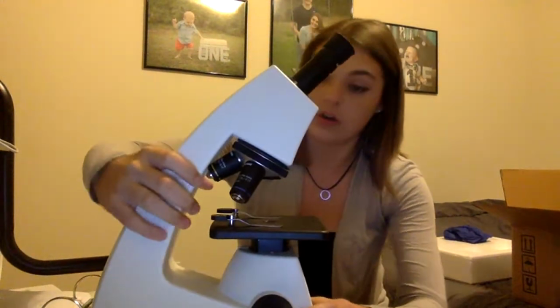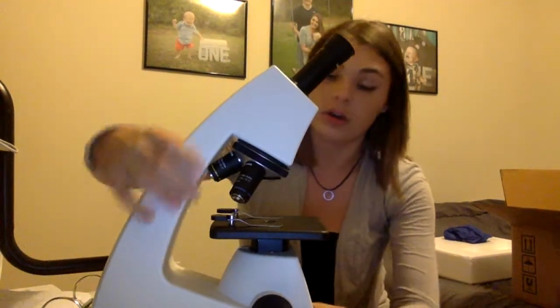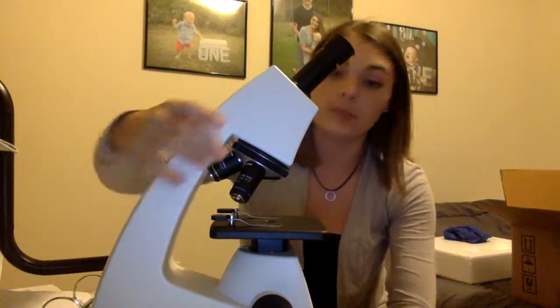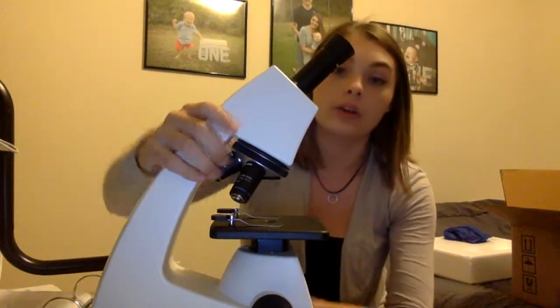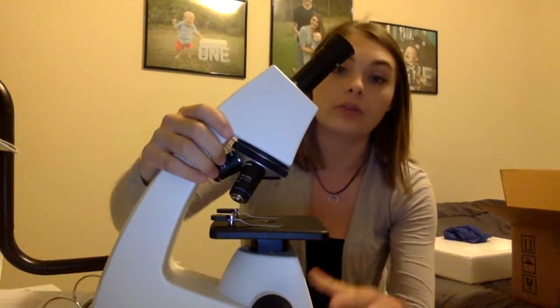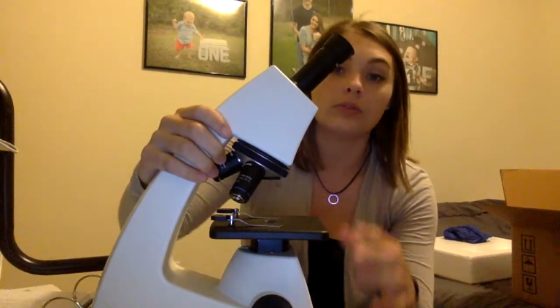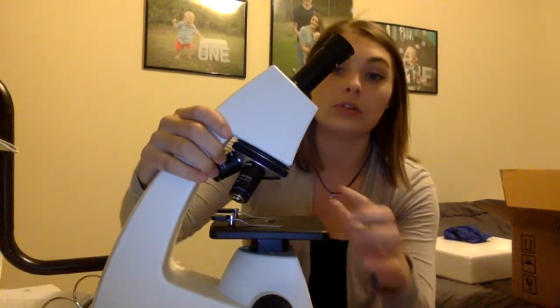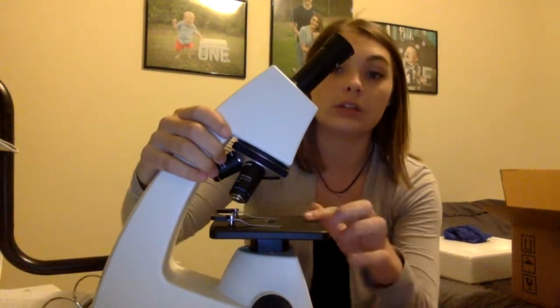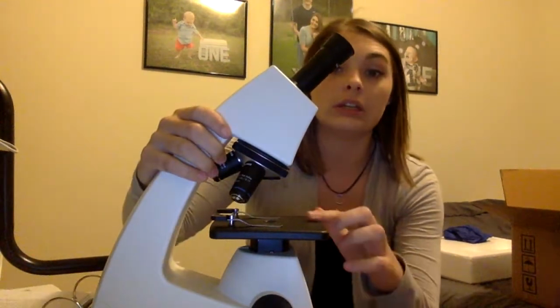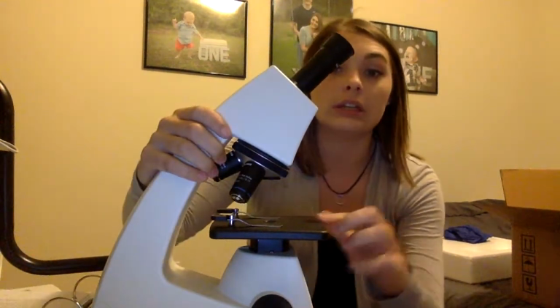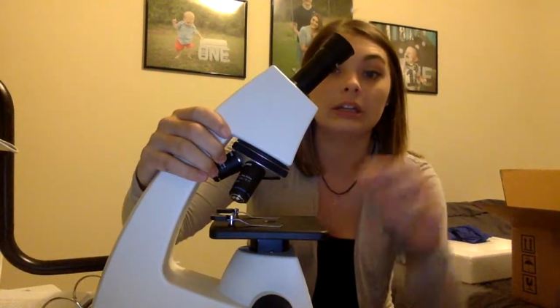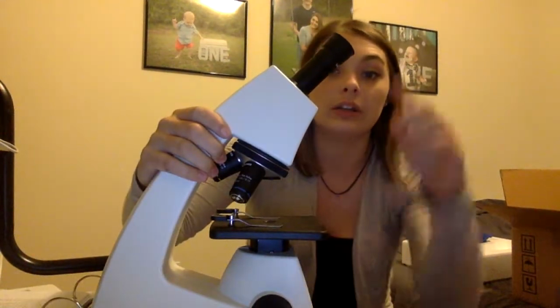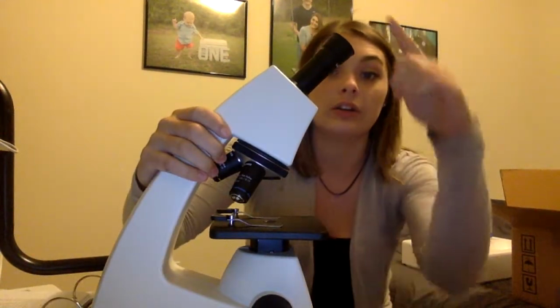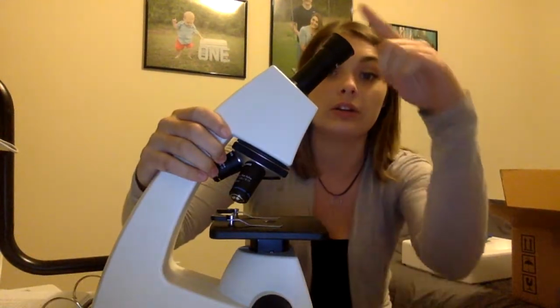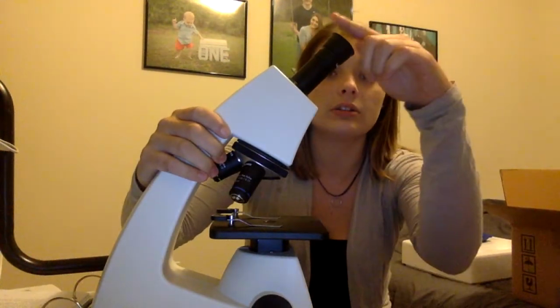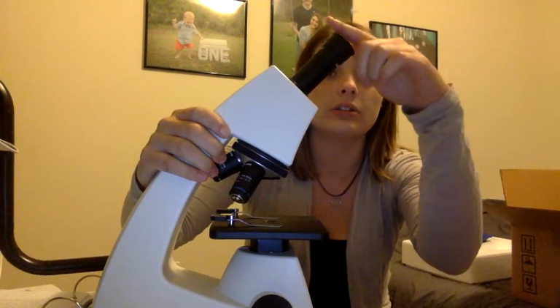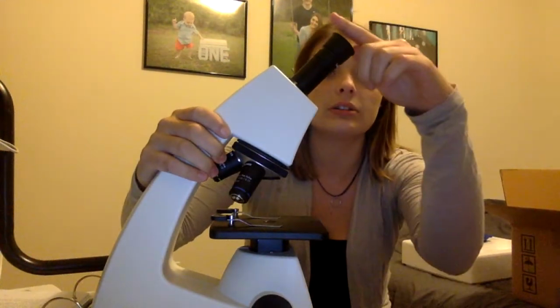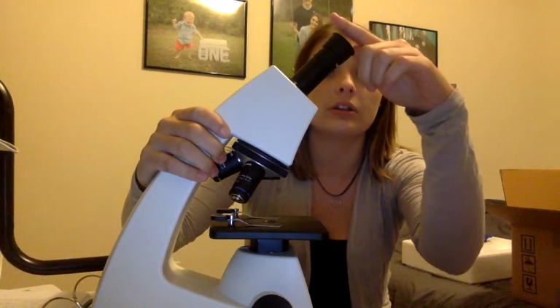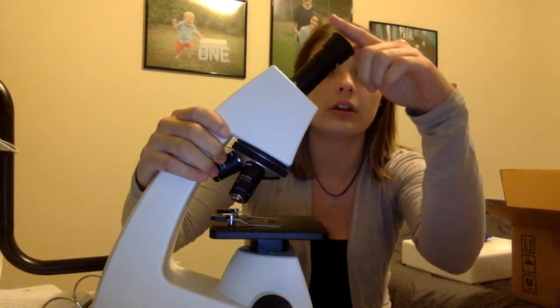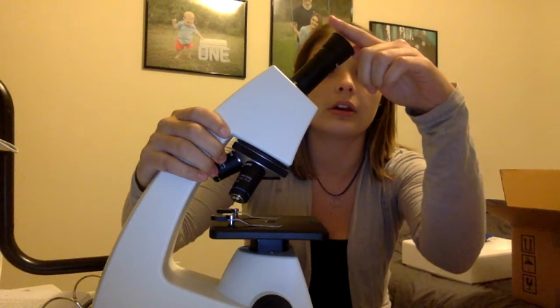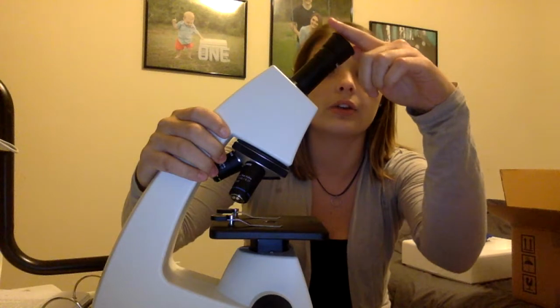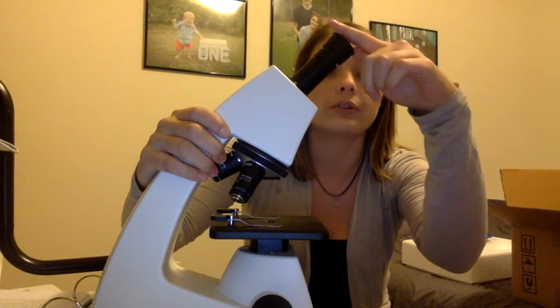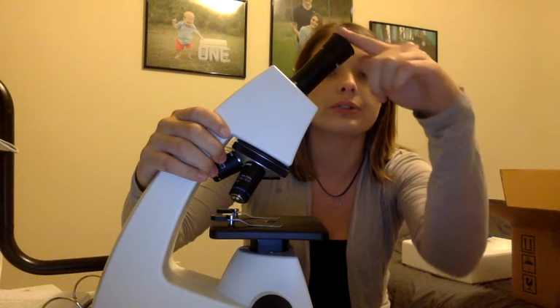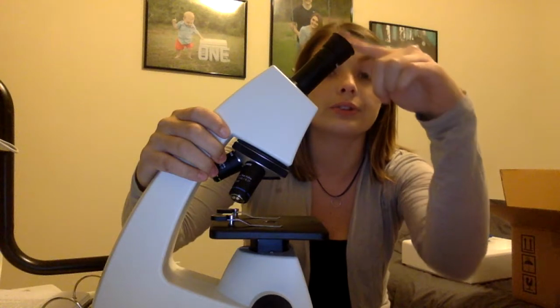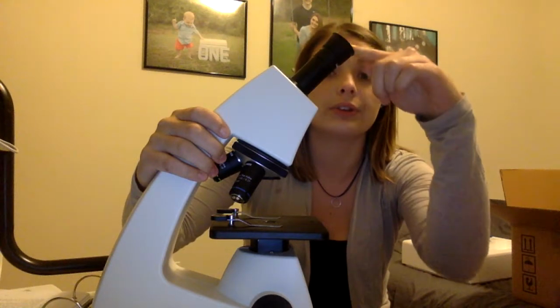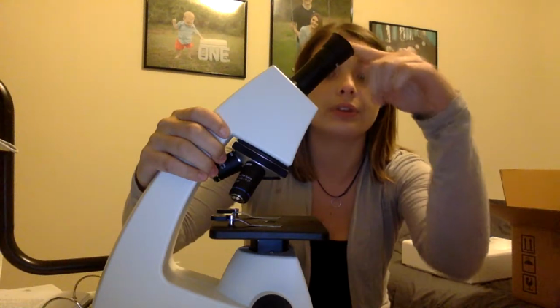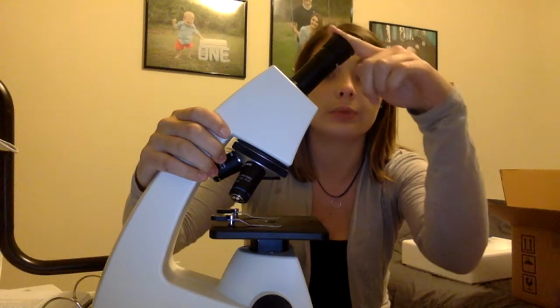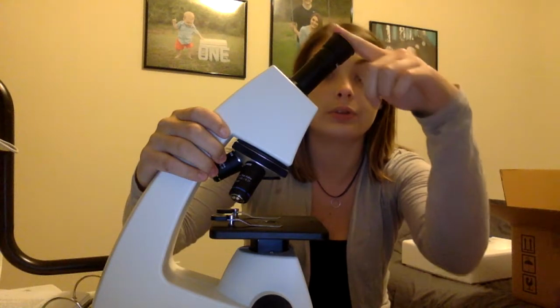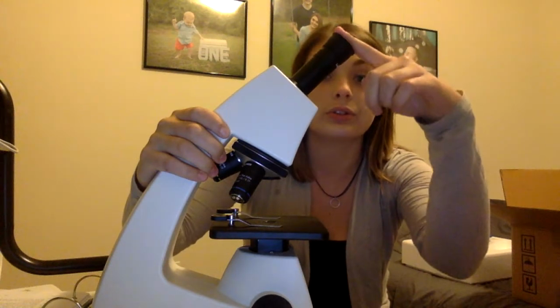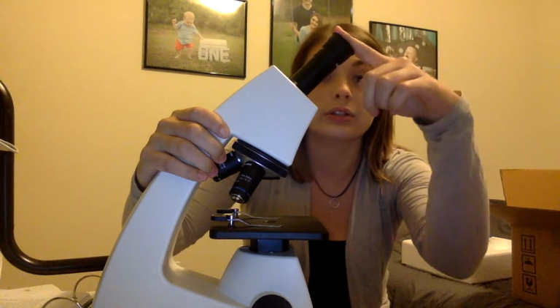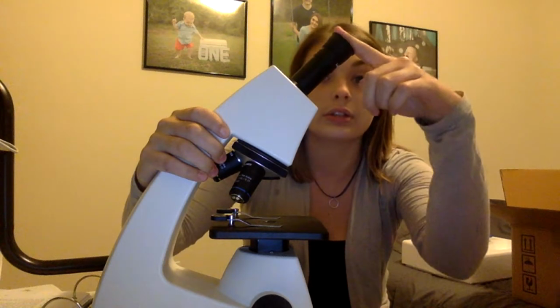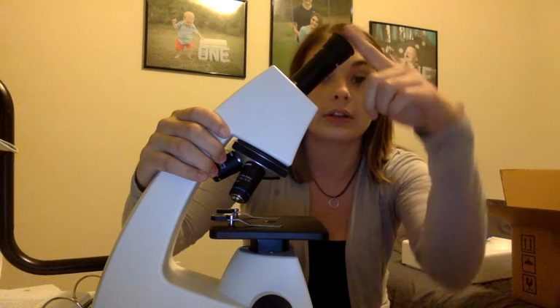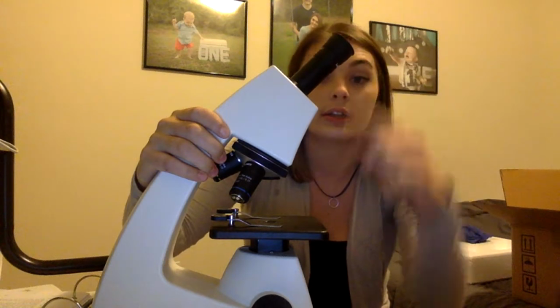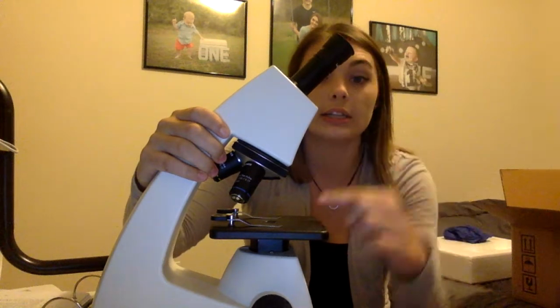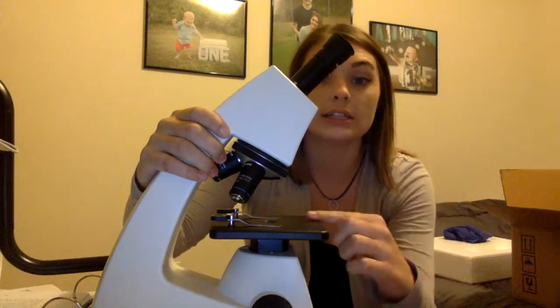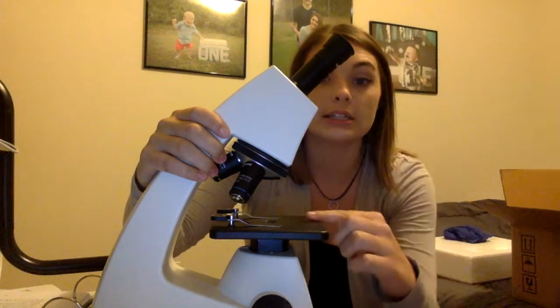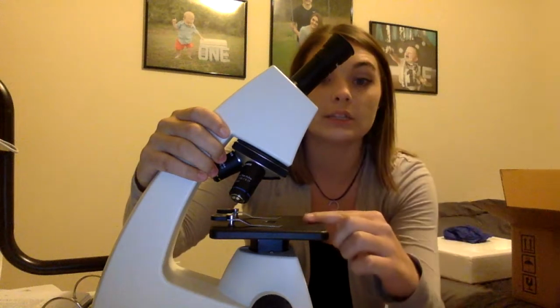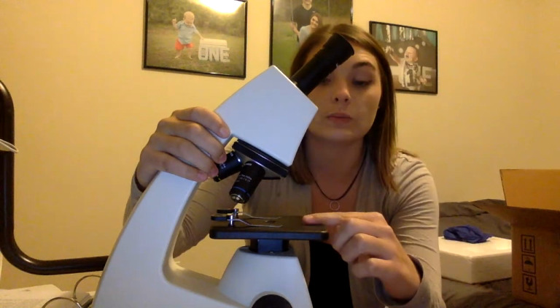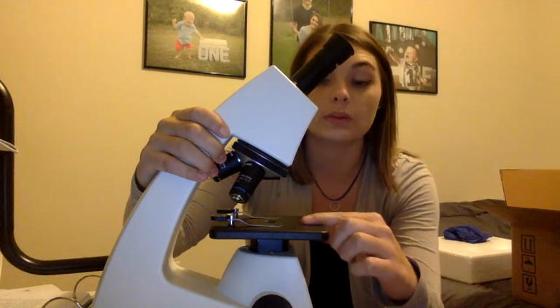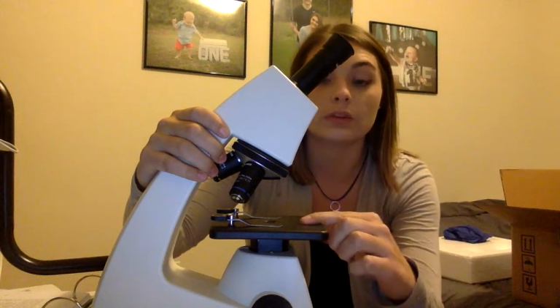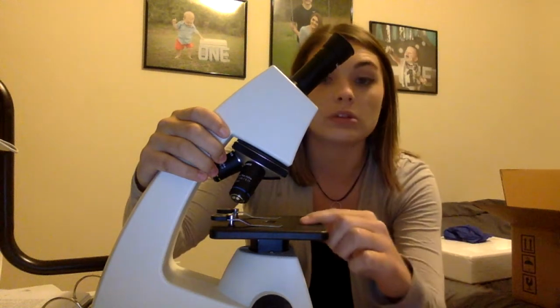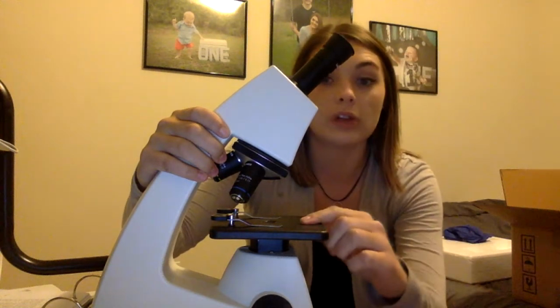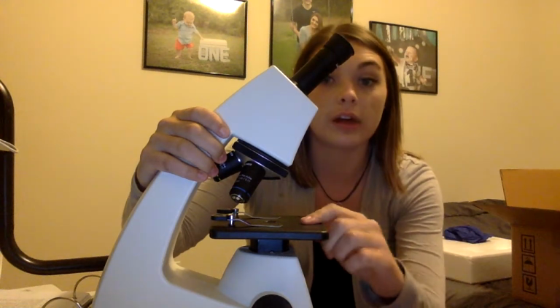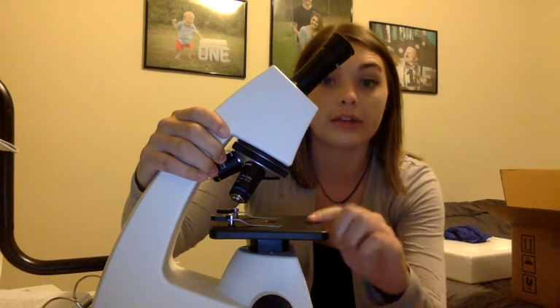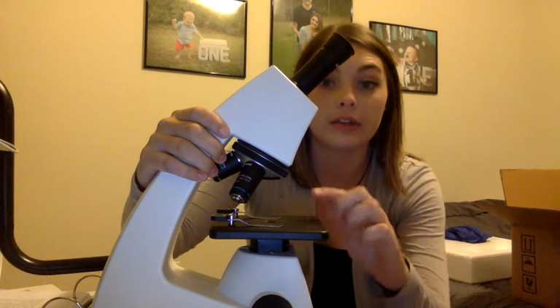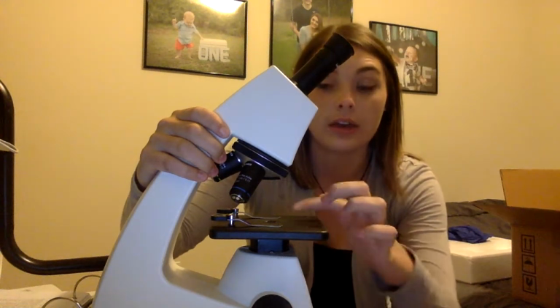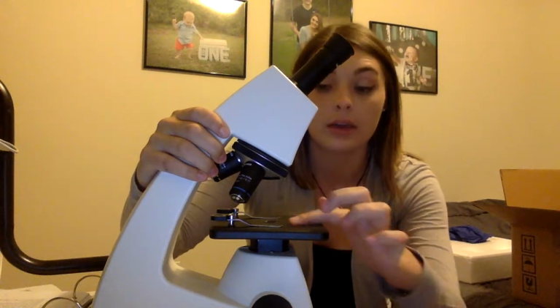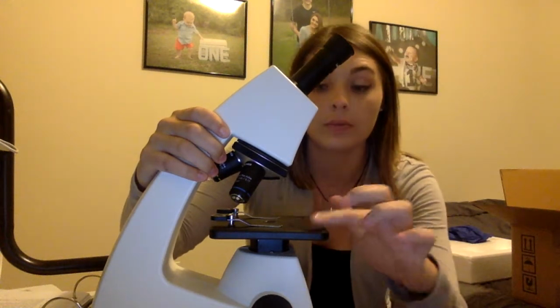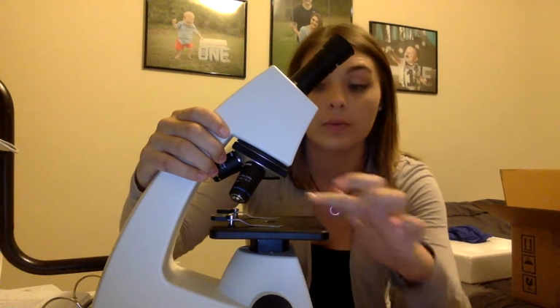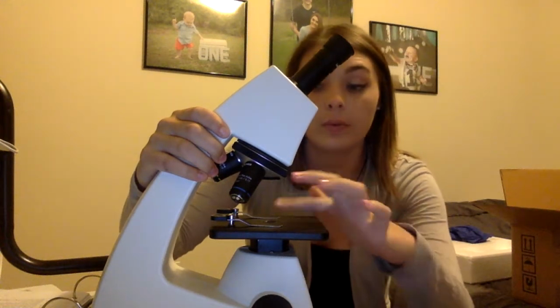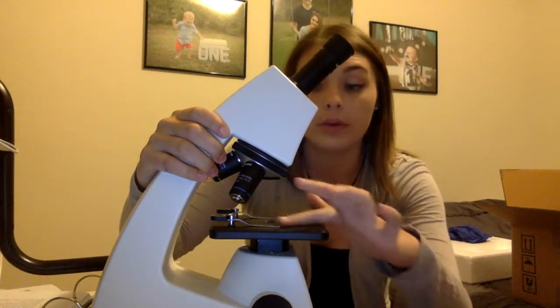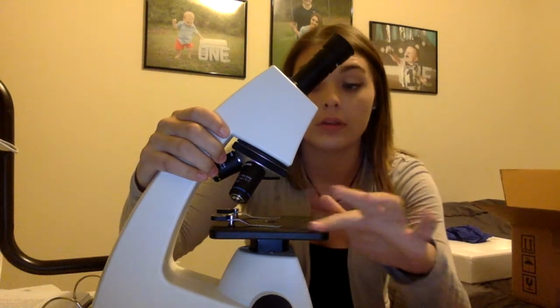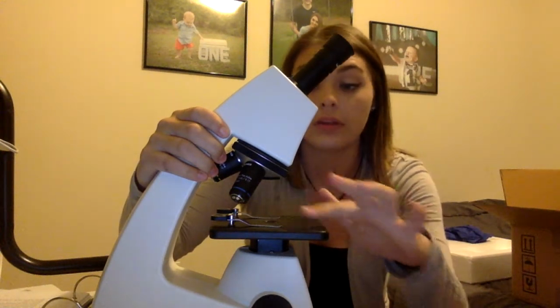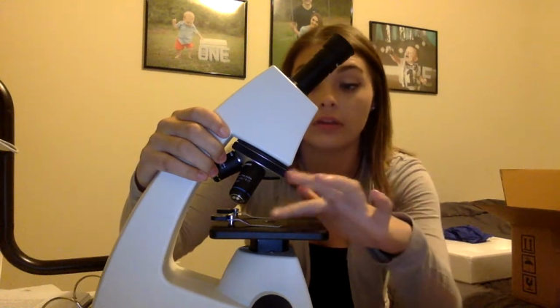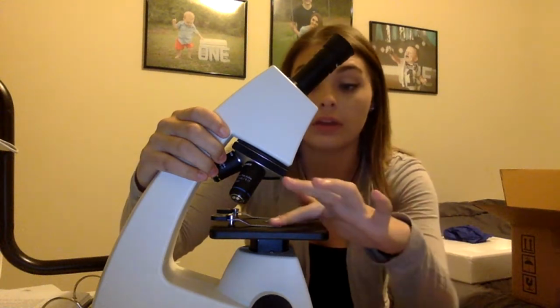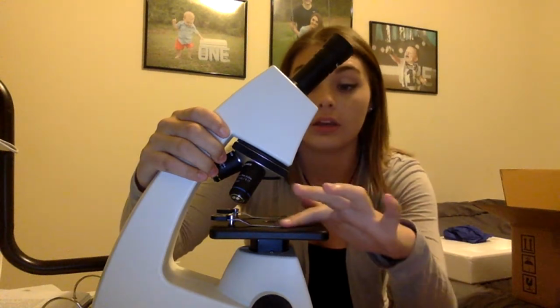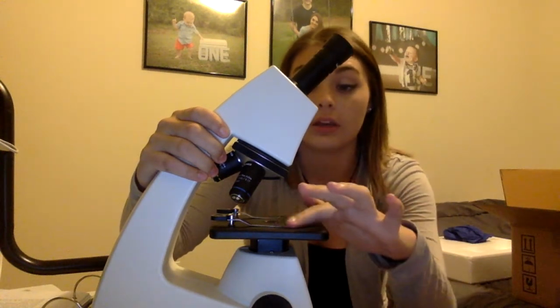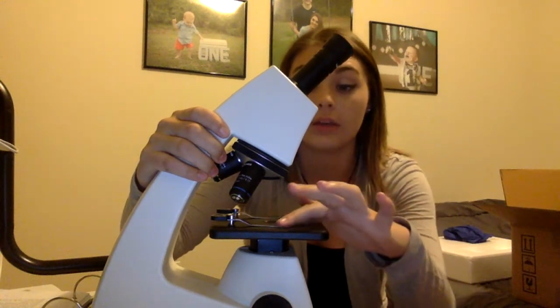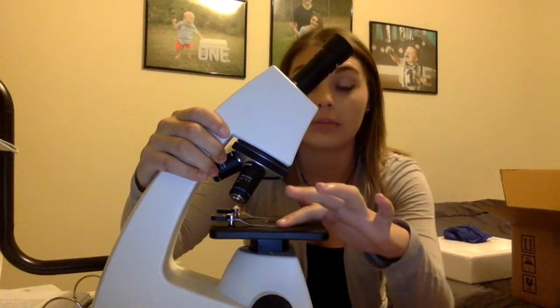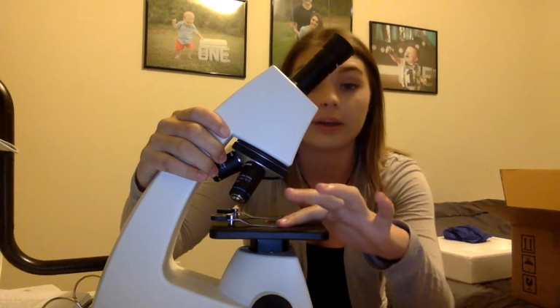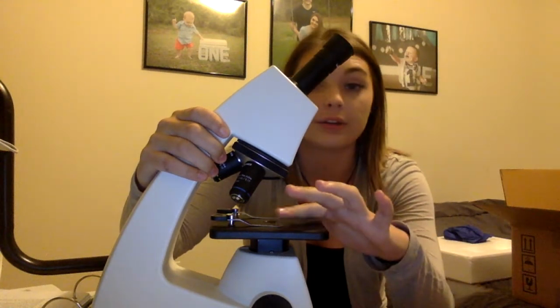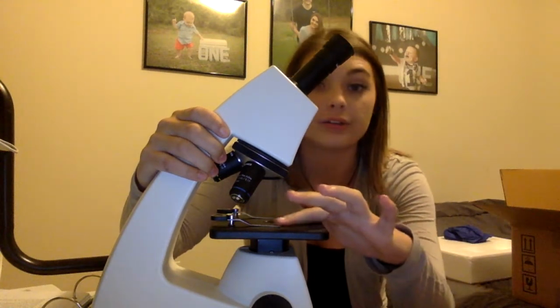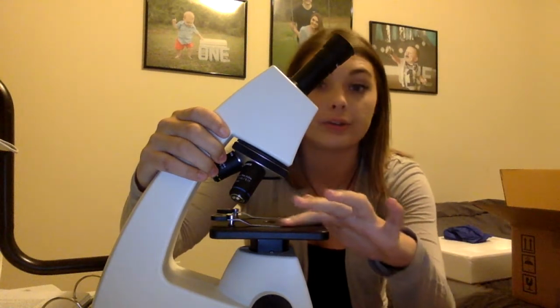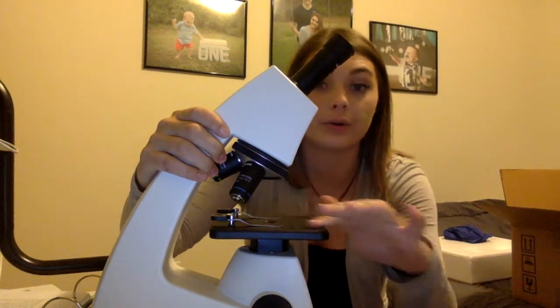In order to clean it, you're going to go in circular motions on the lenses with your cloth that came with the microscope.